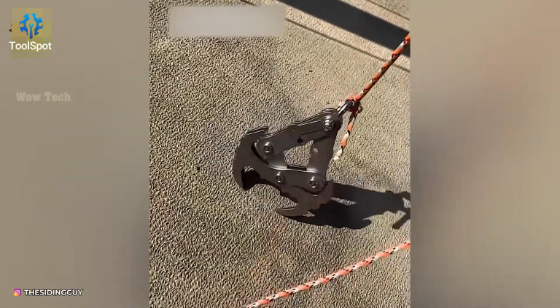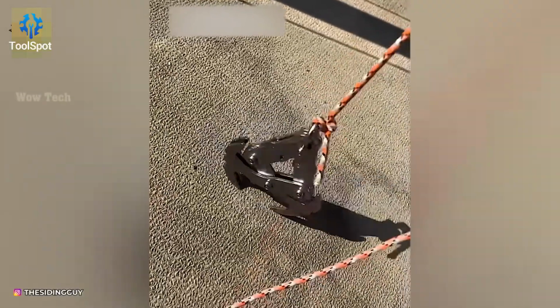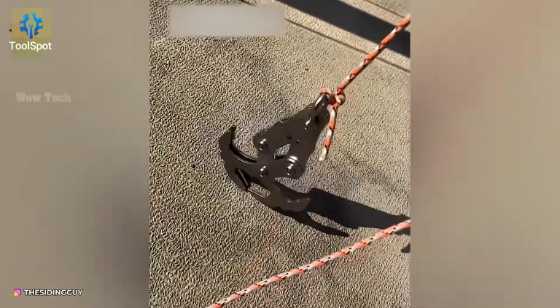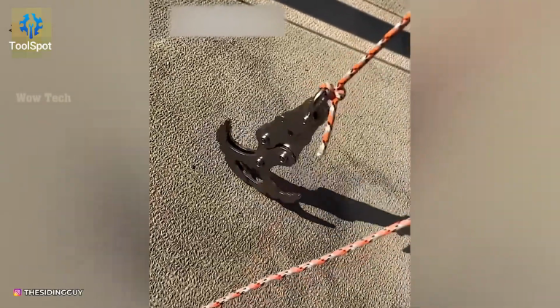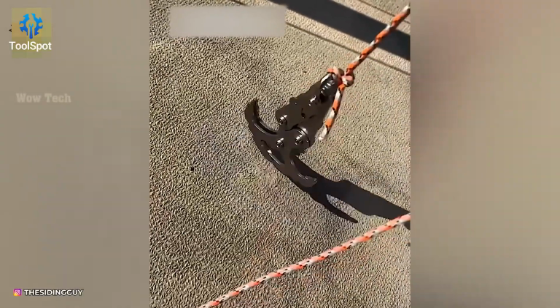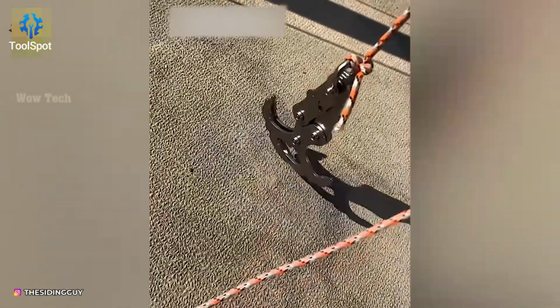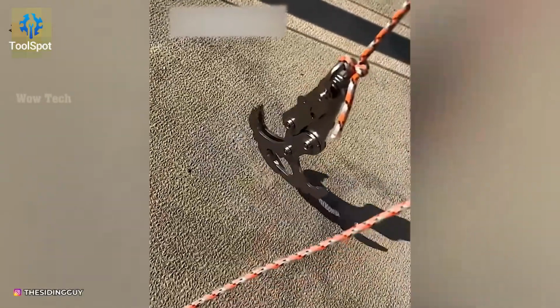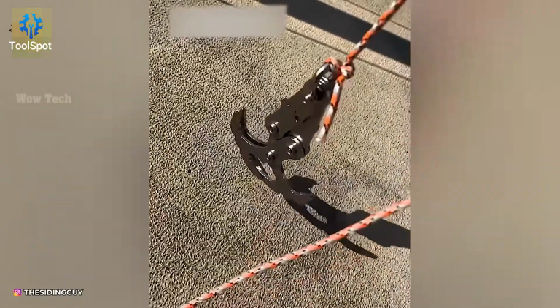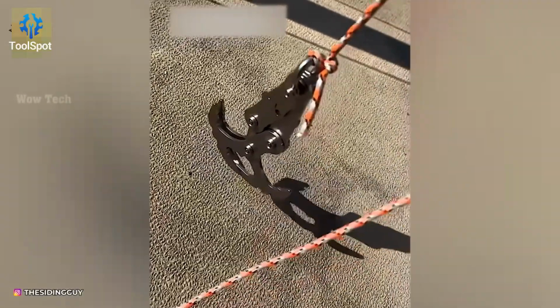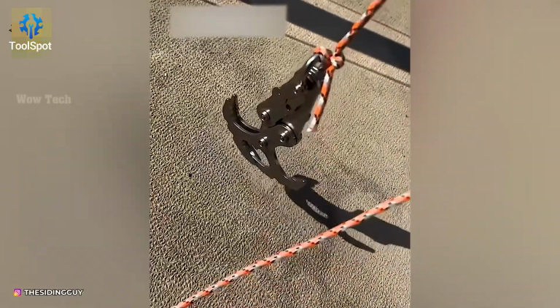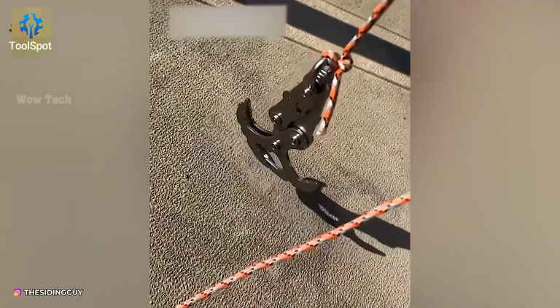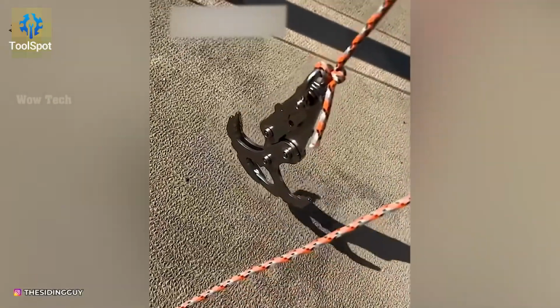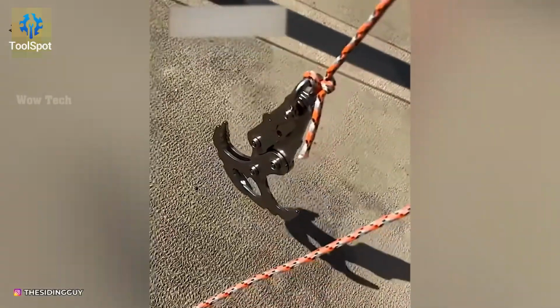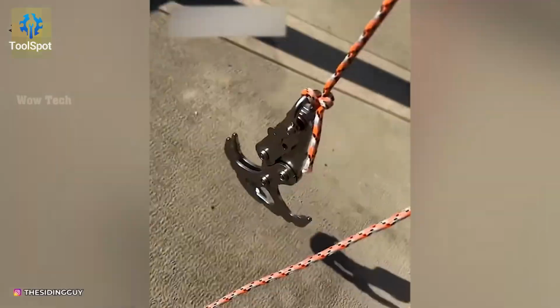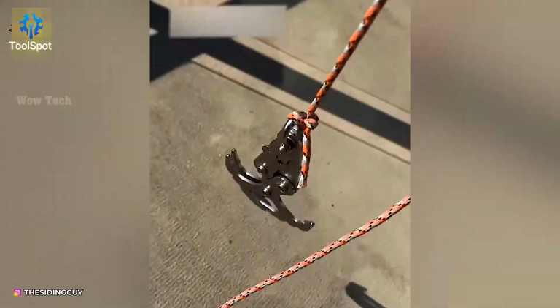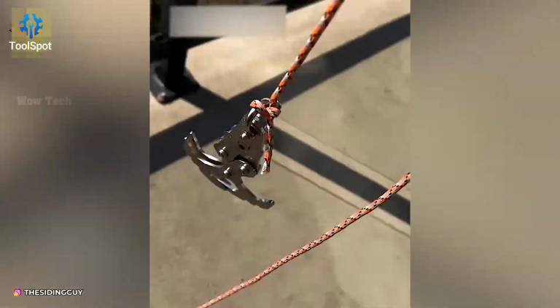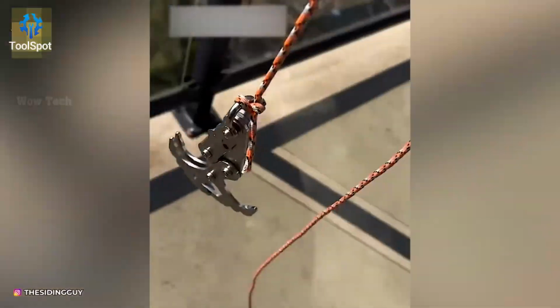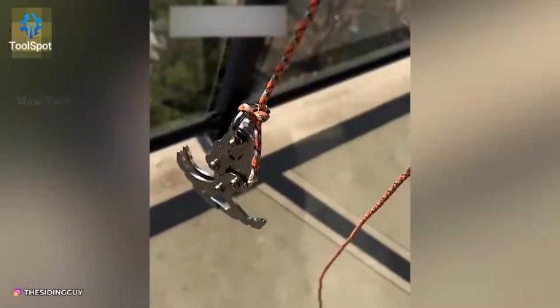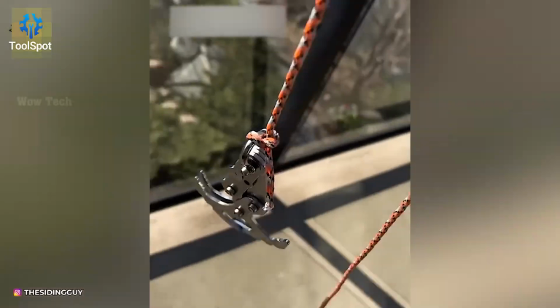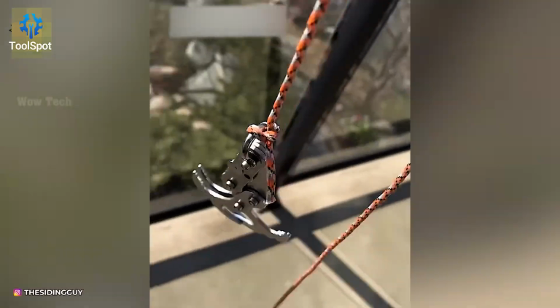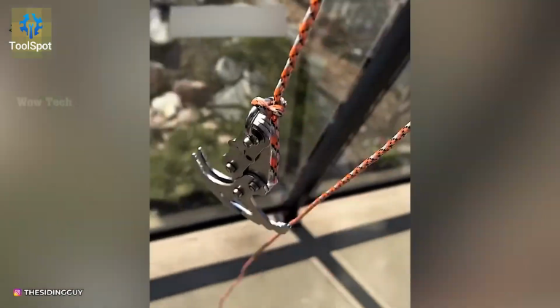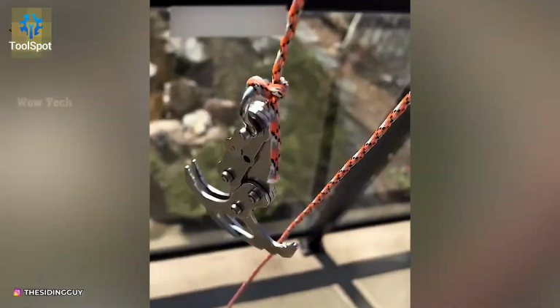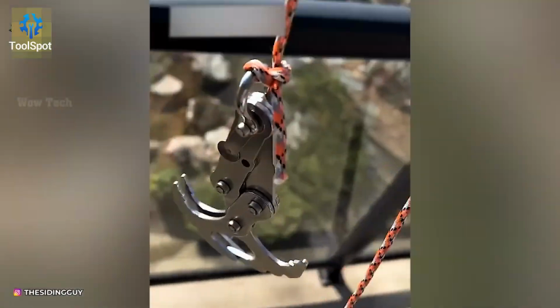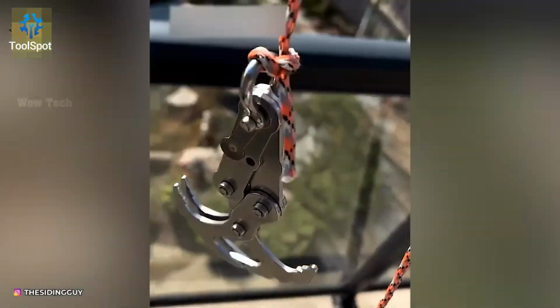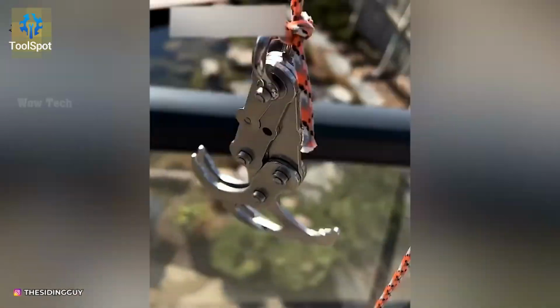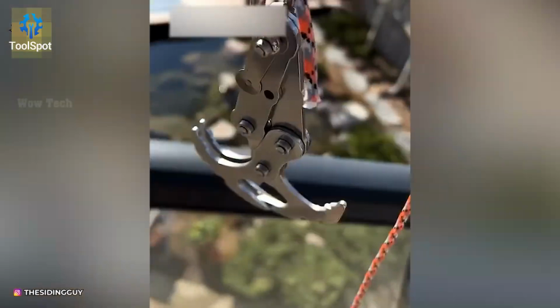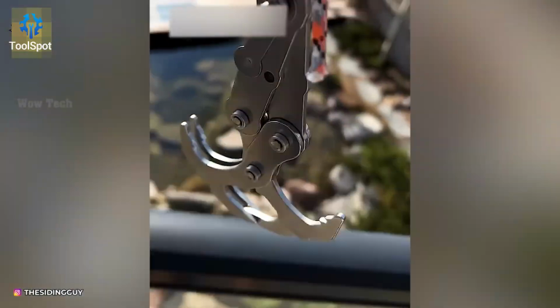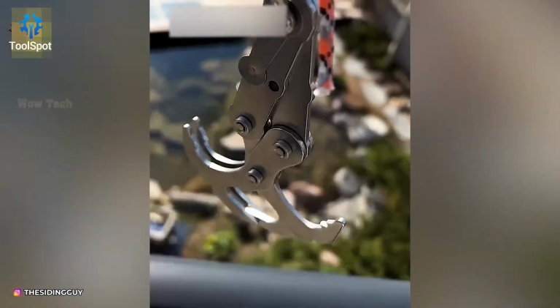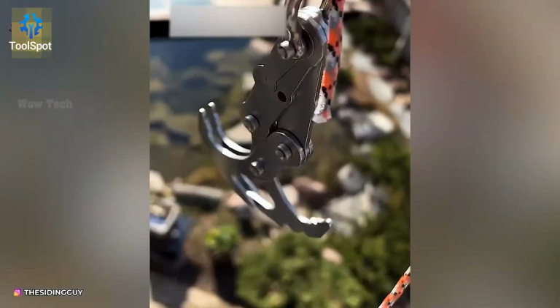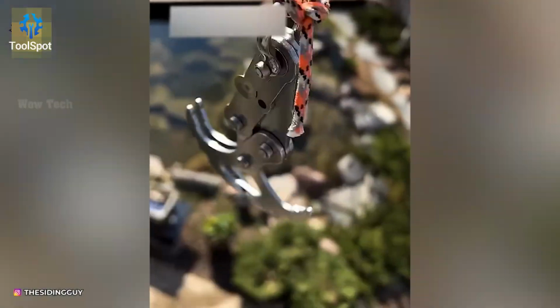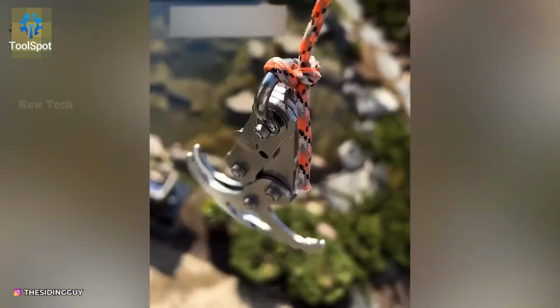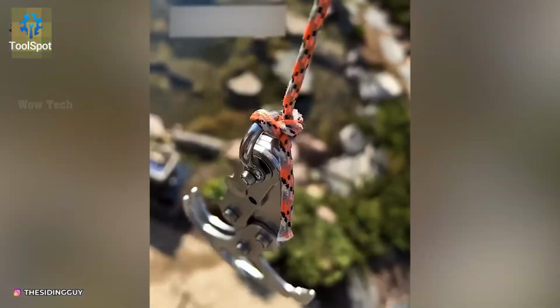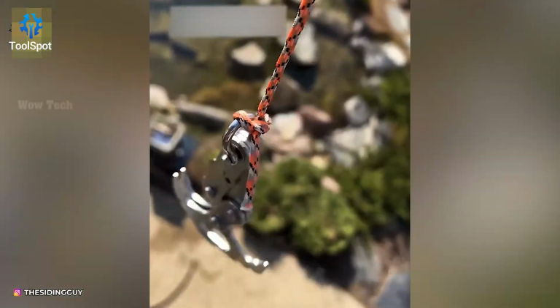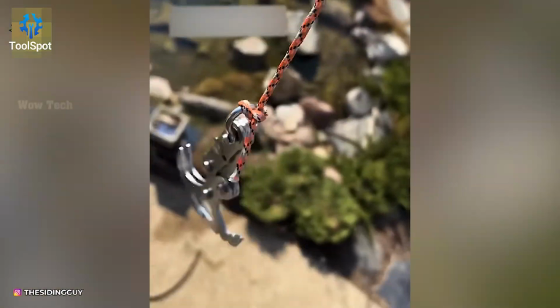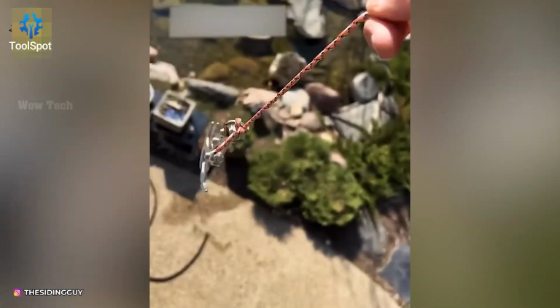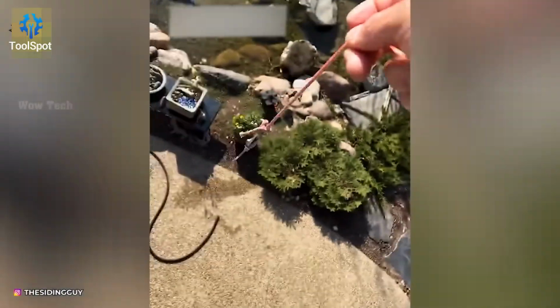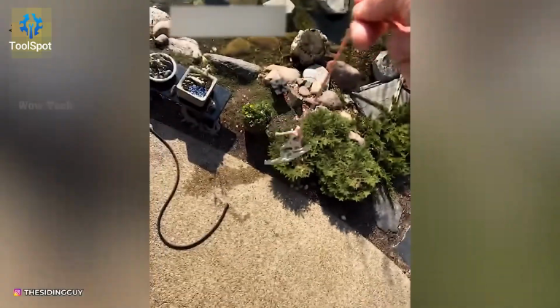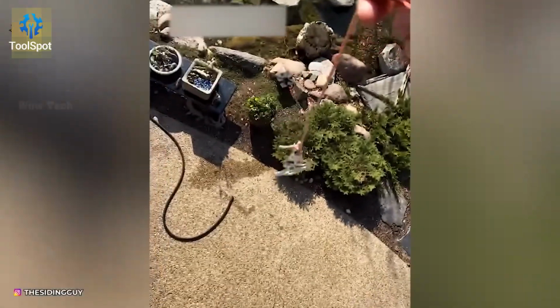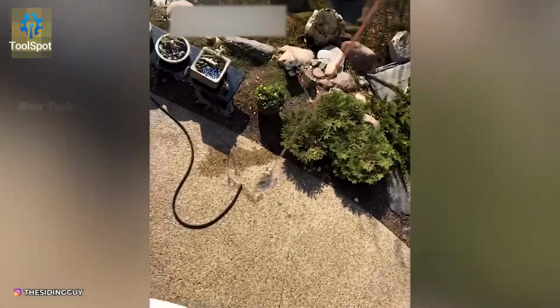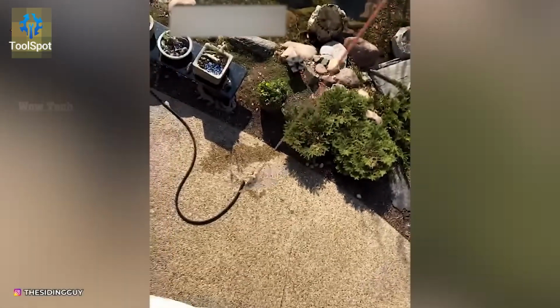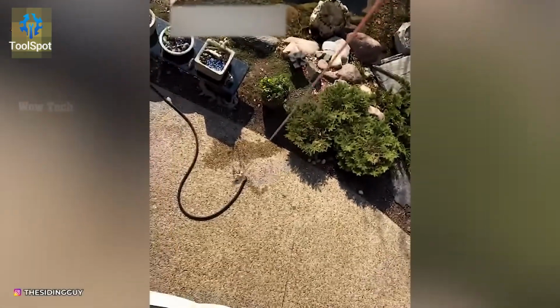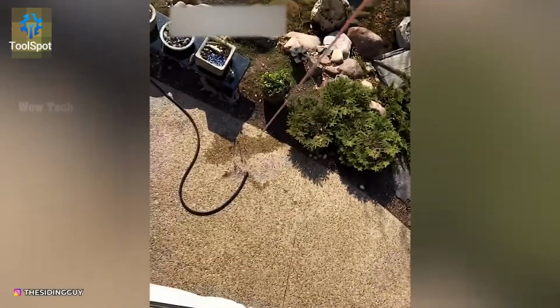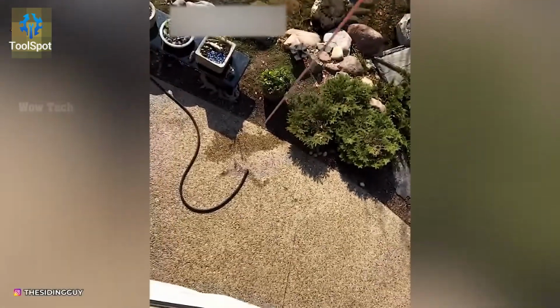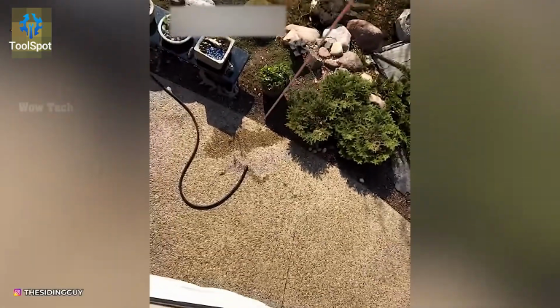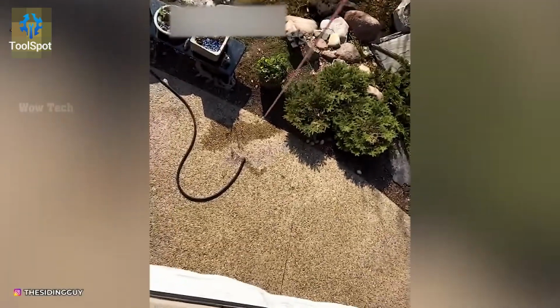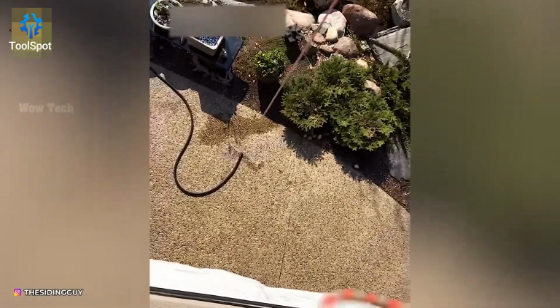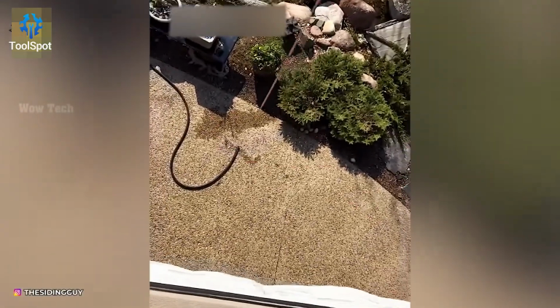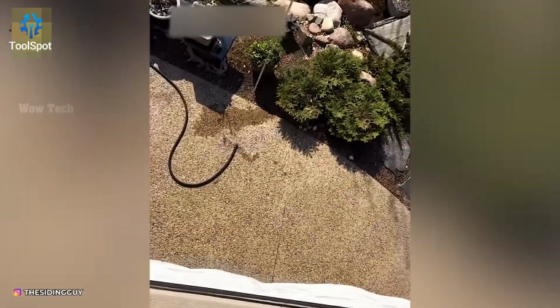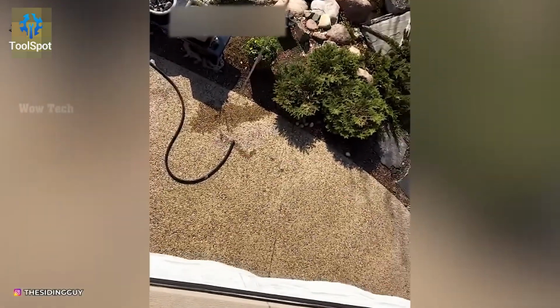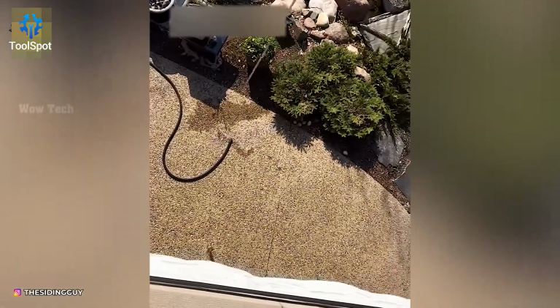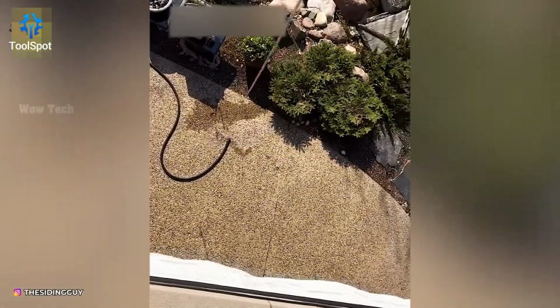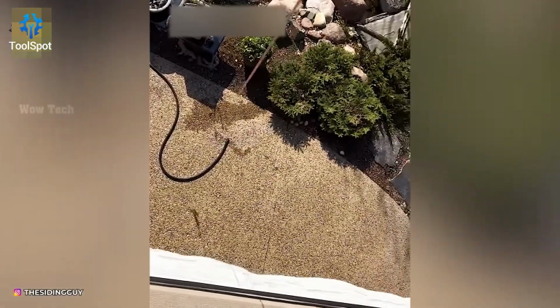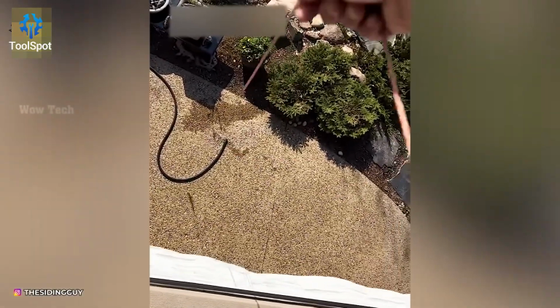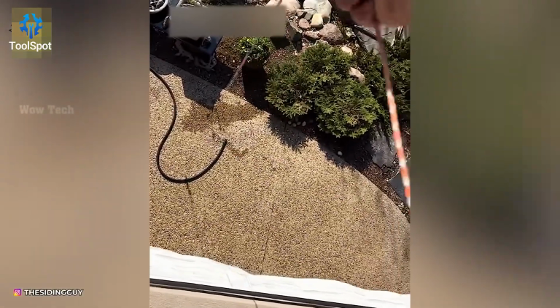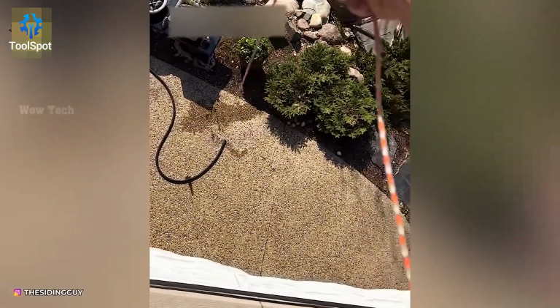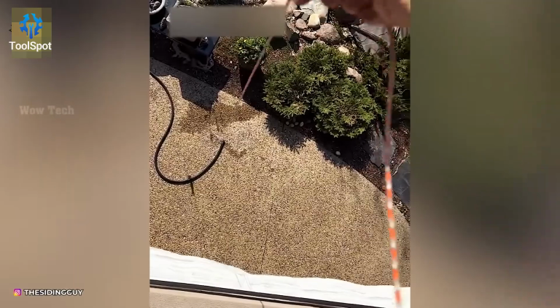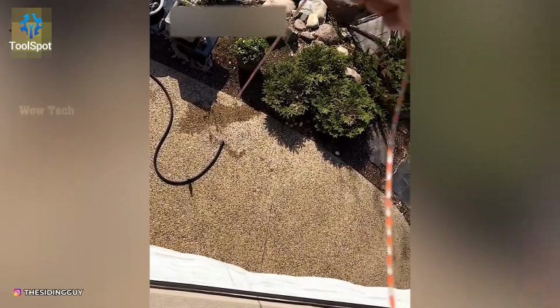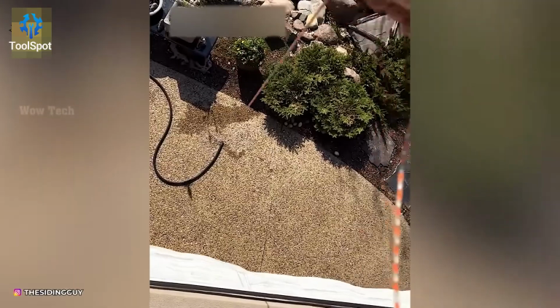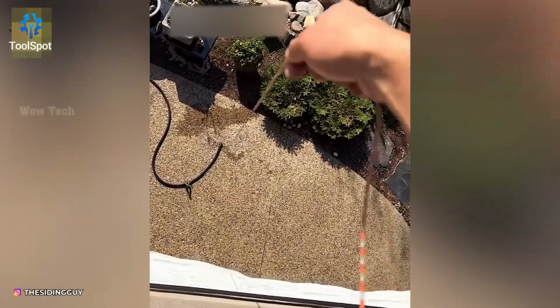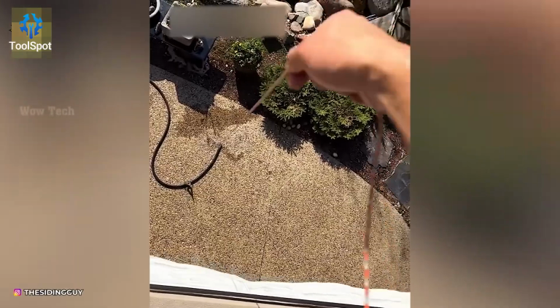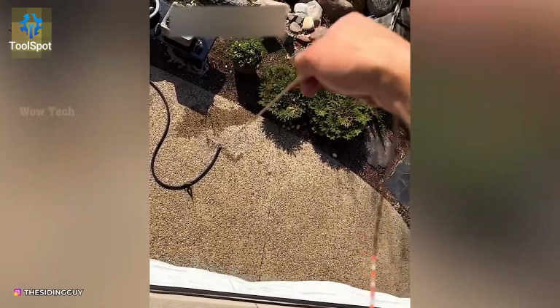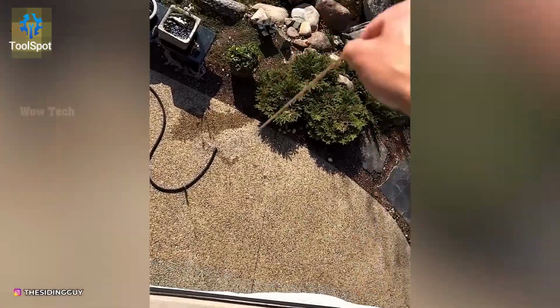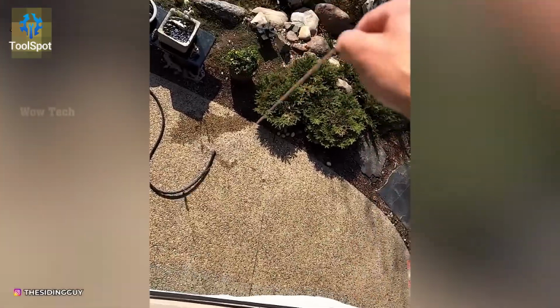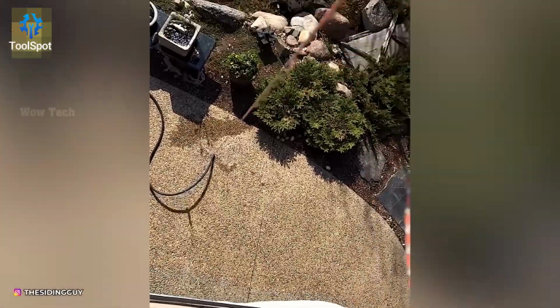The gravity hook: like fishing for tools when you're high above ground. A fun and functional game.